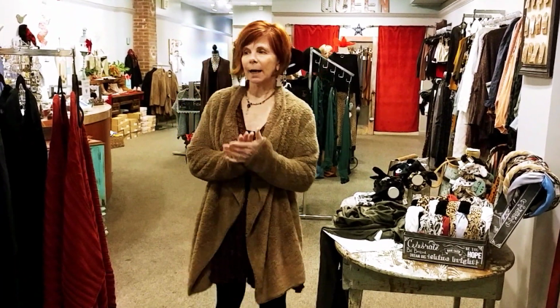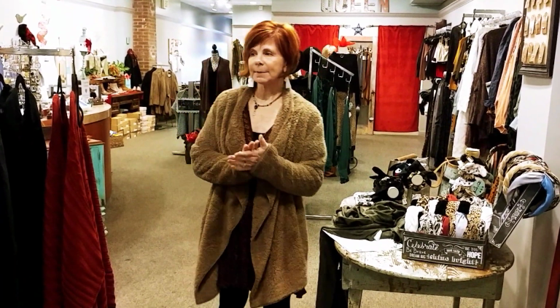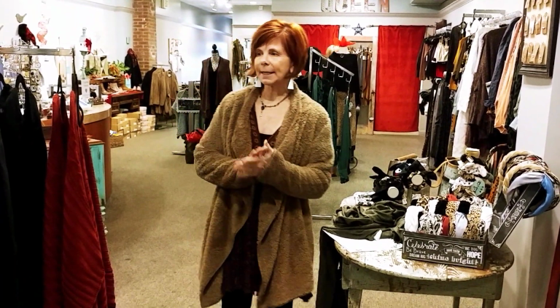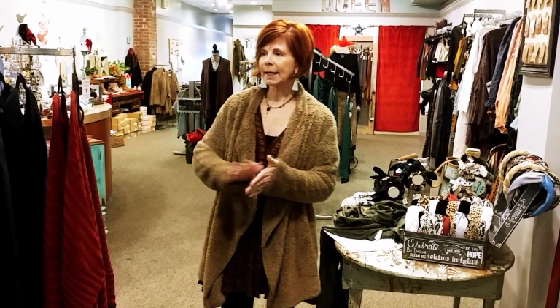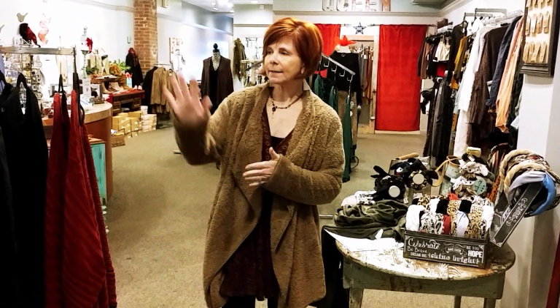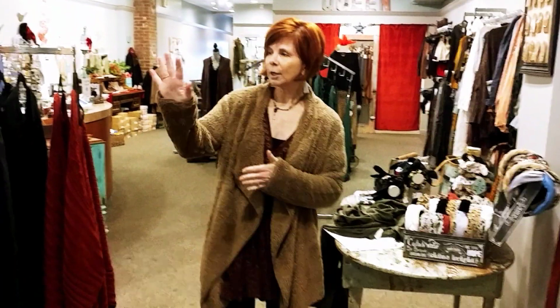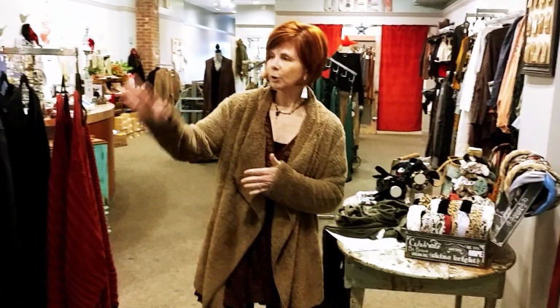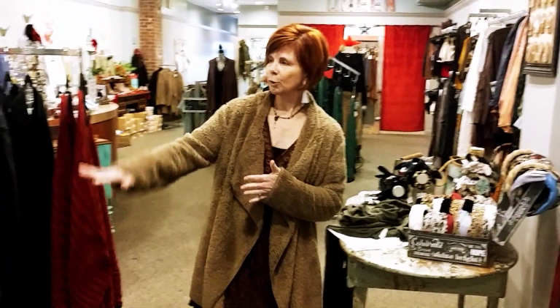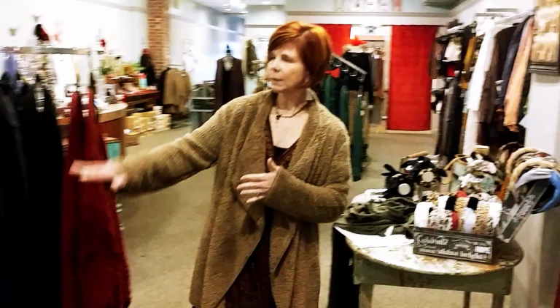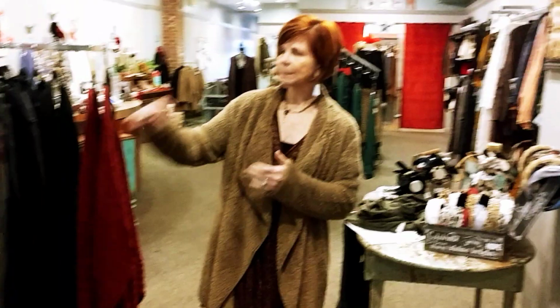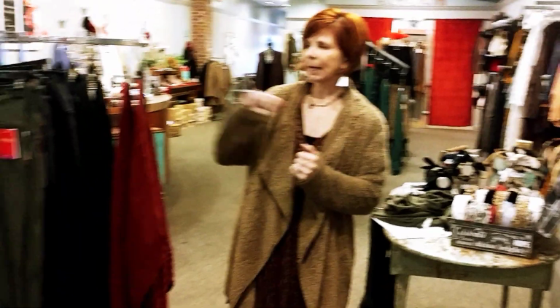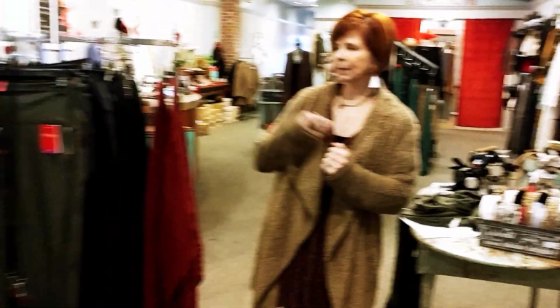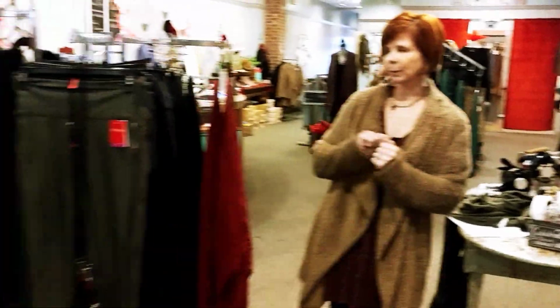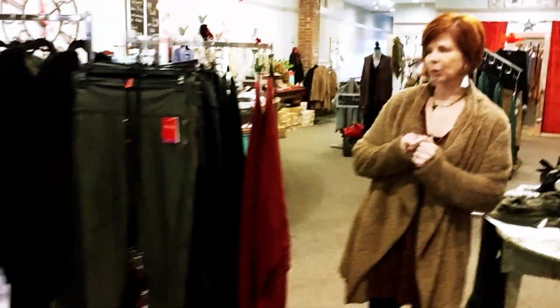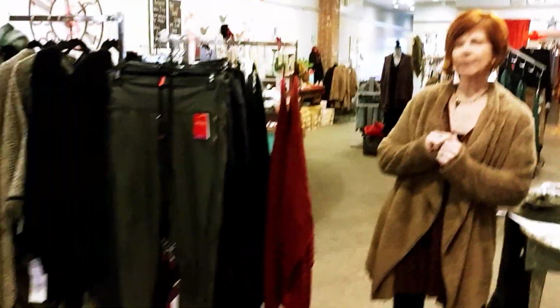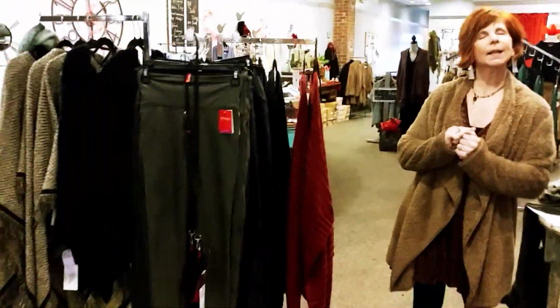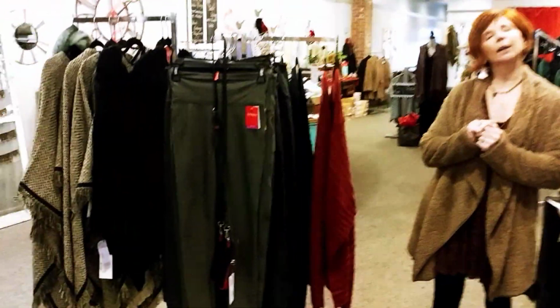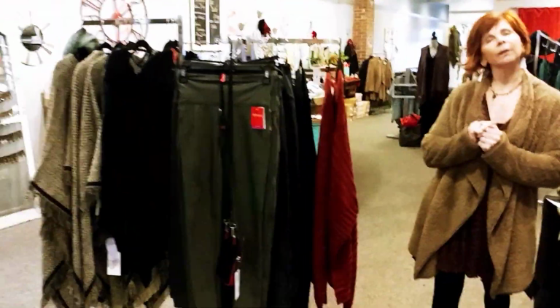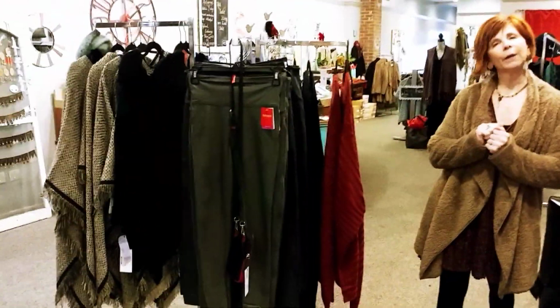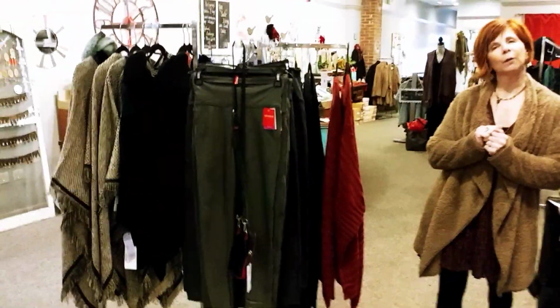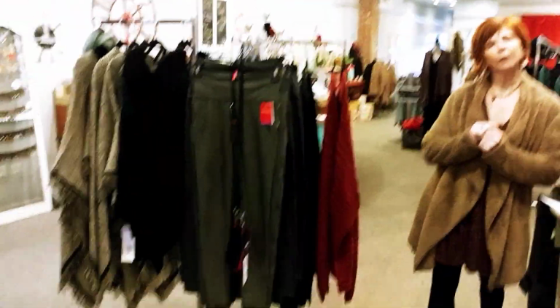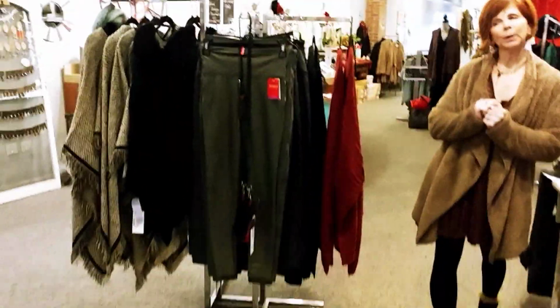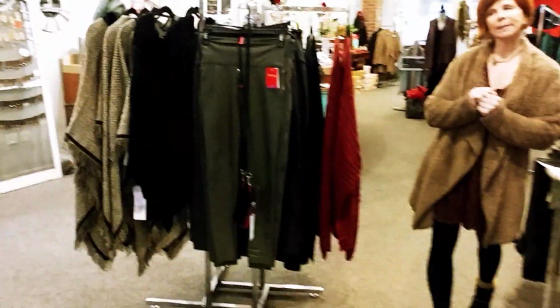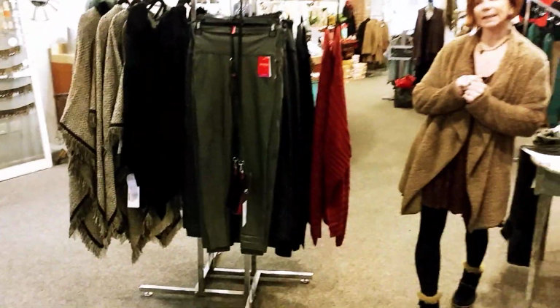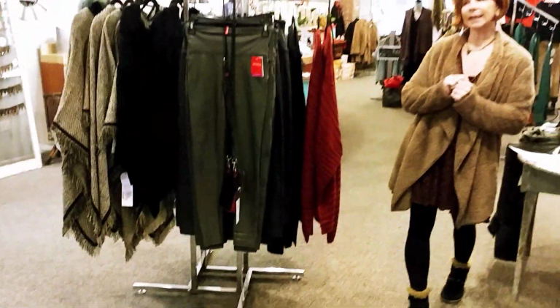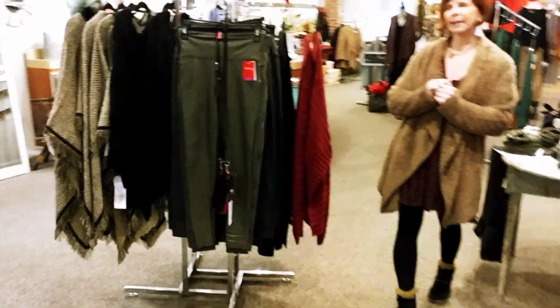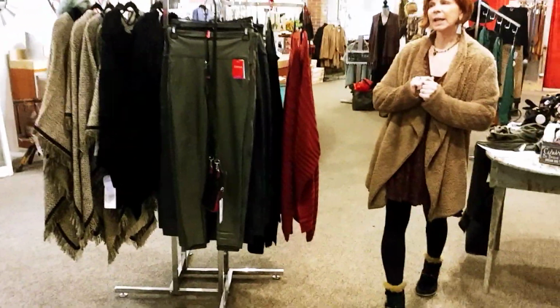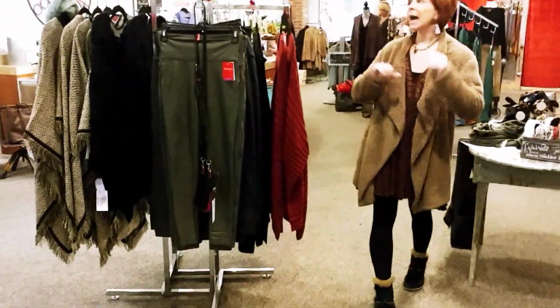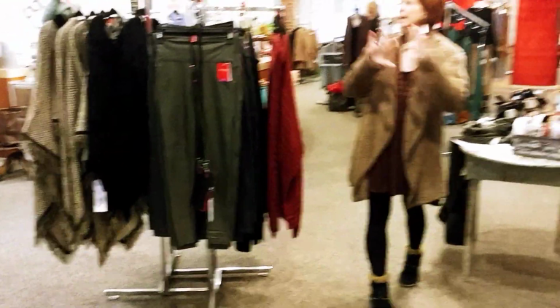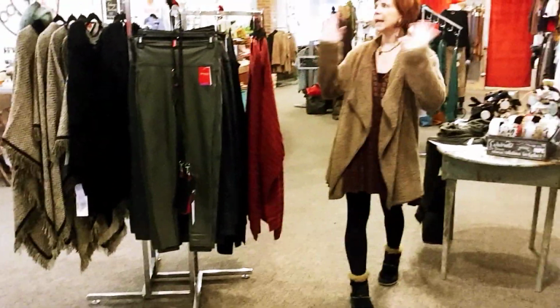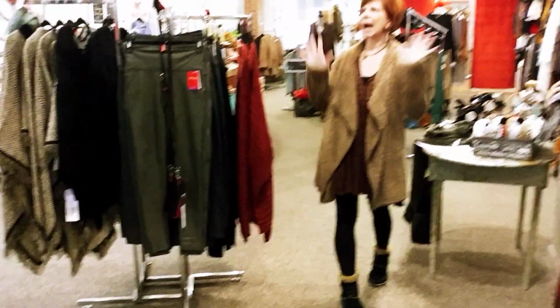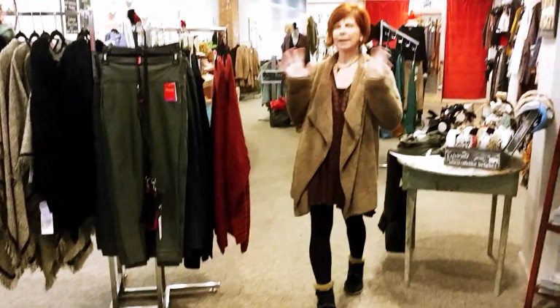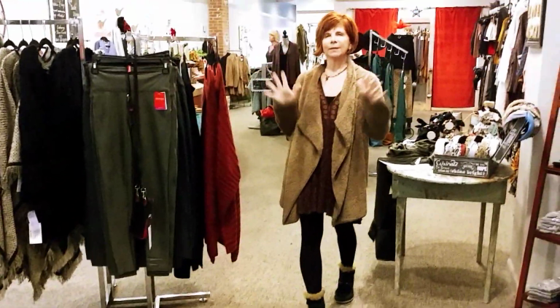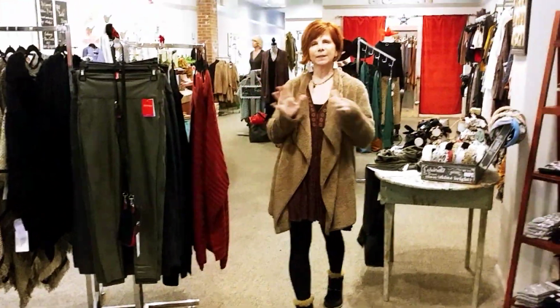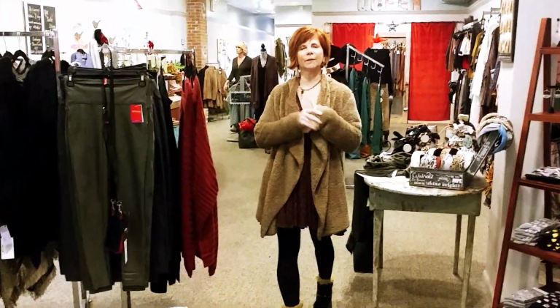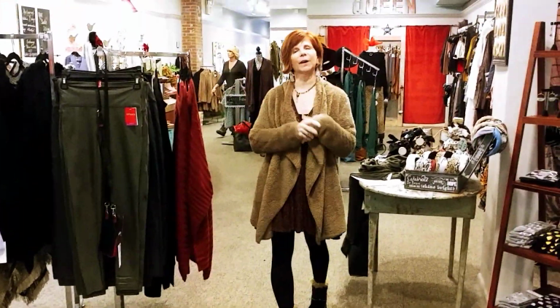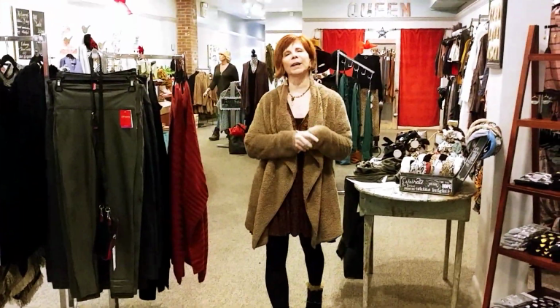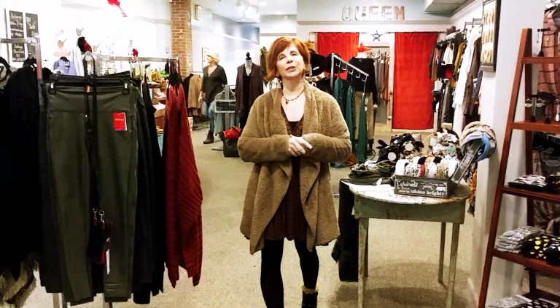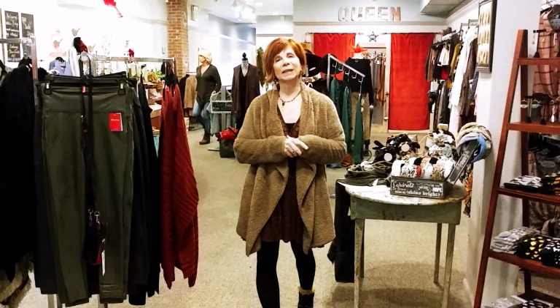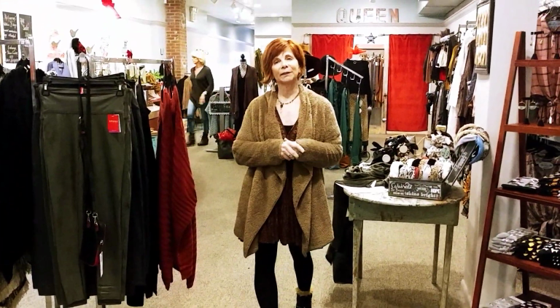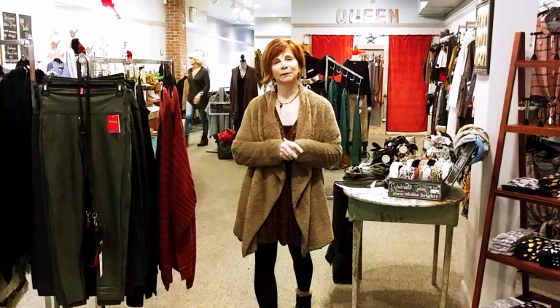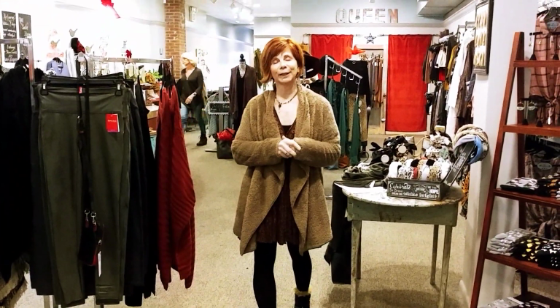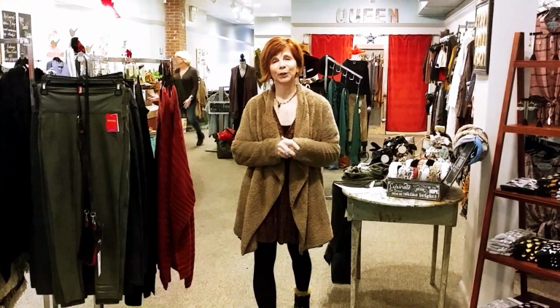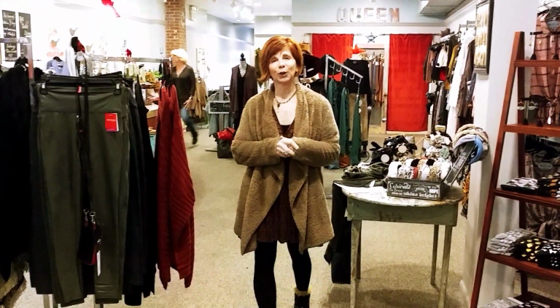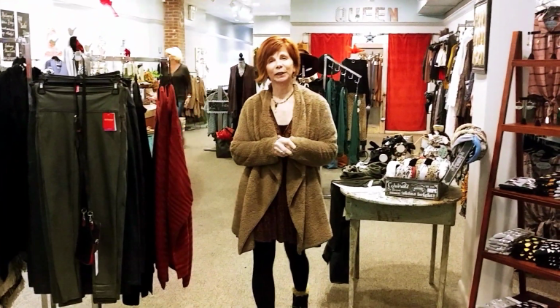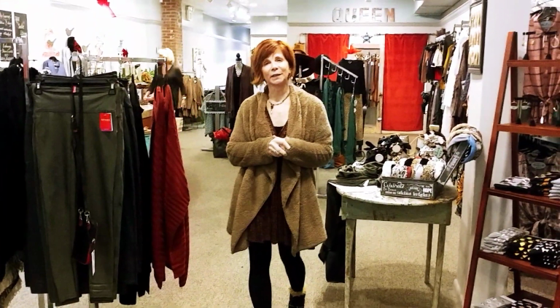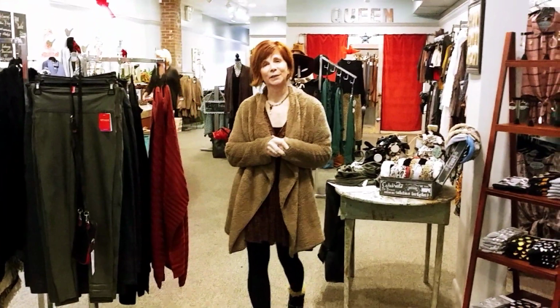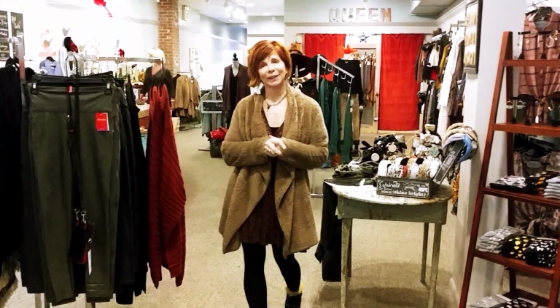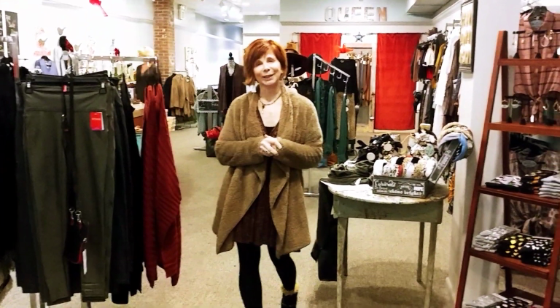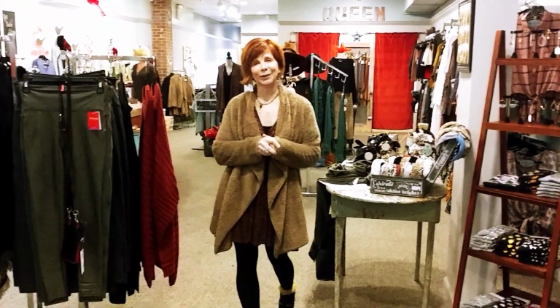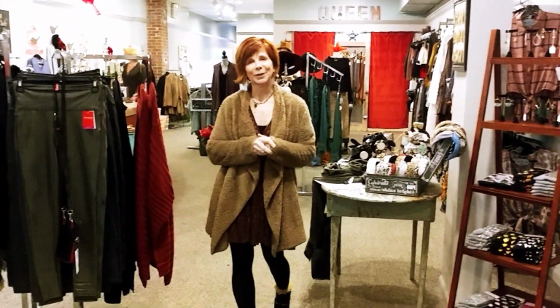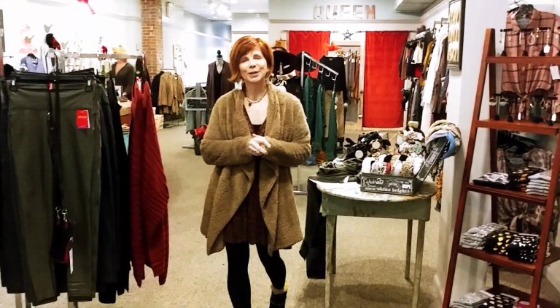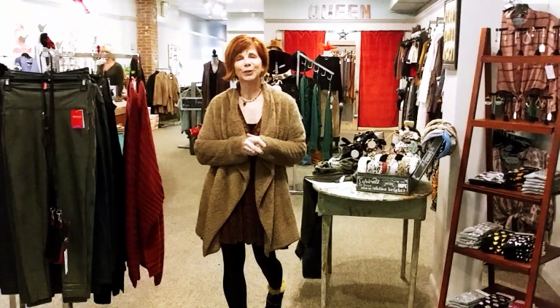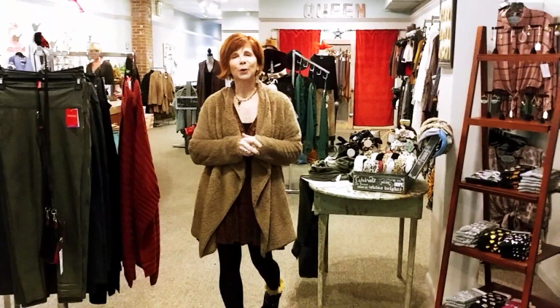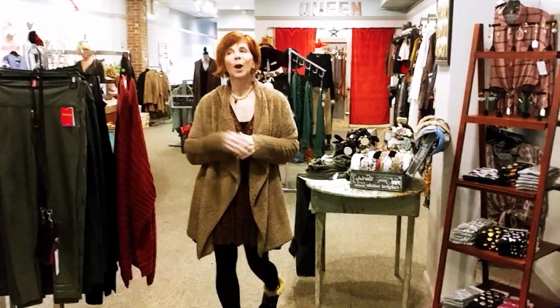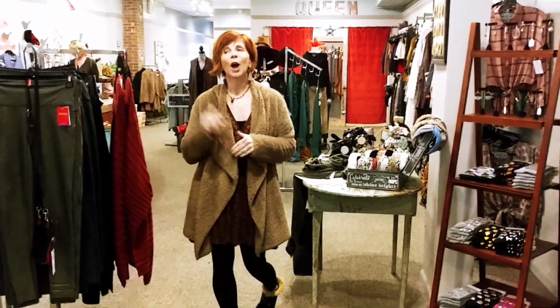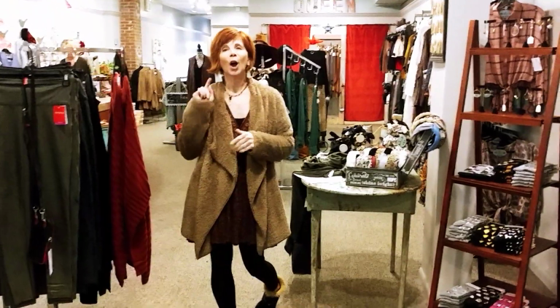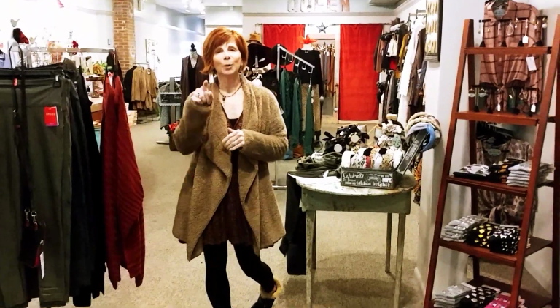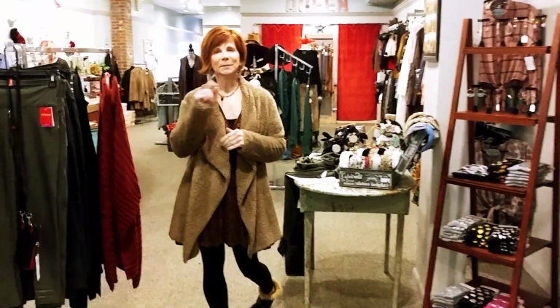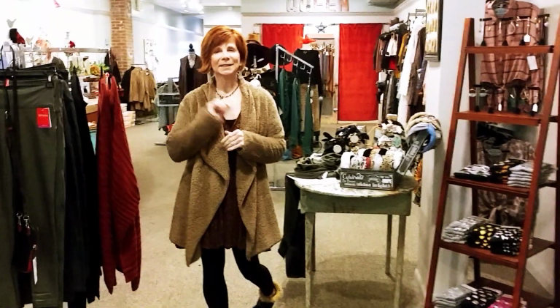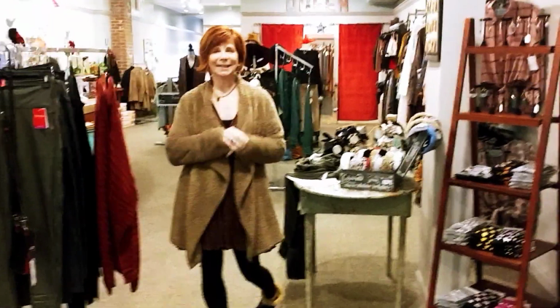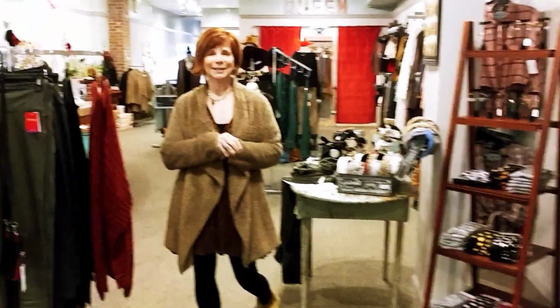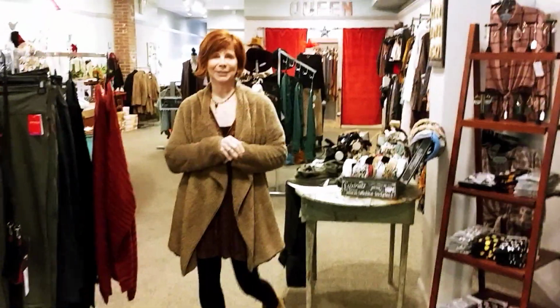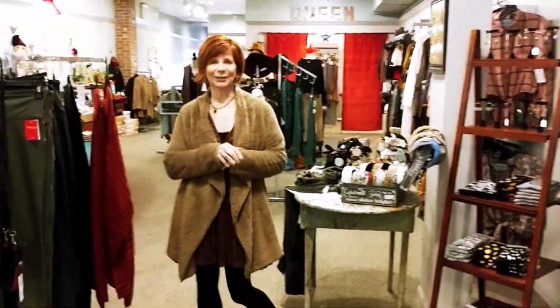Come see us. New Spanx — we just got our velvet ones in. A ton of stuff, I just can't fit it all in this video. Hope to see you soon.